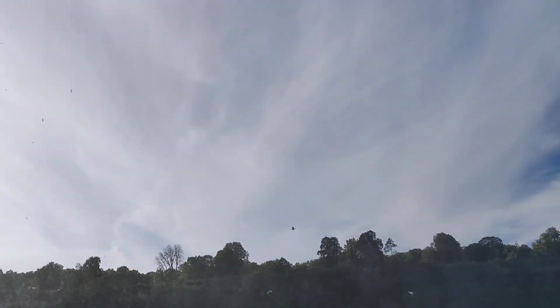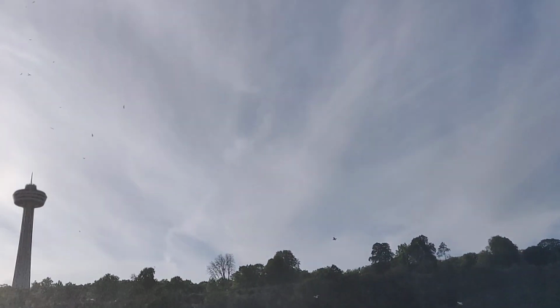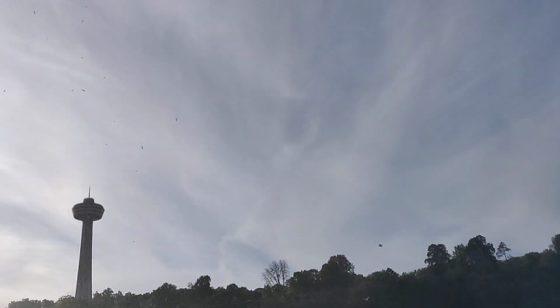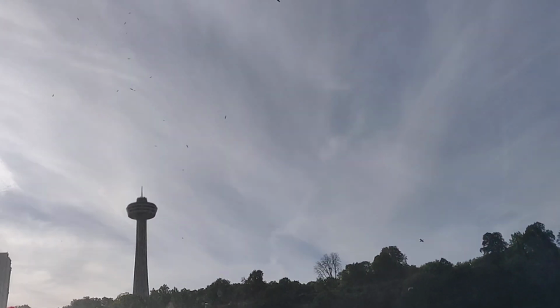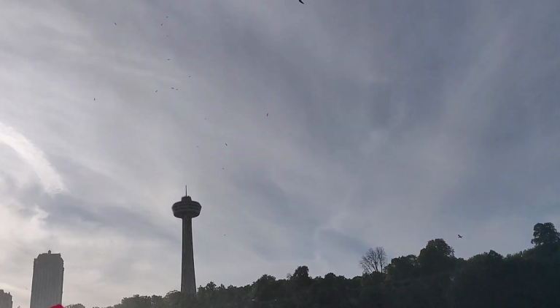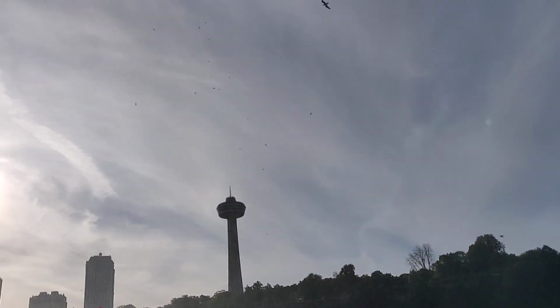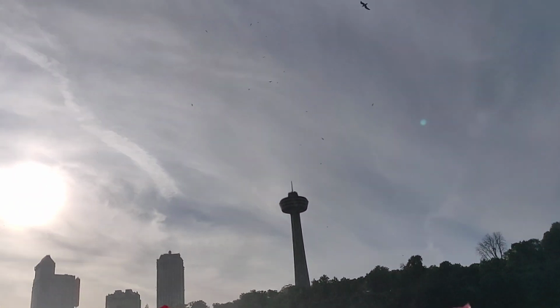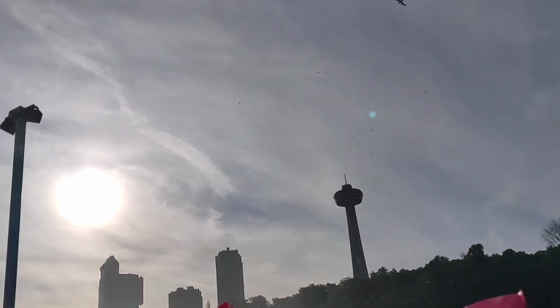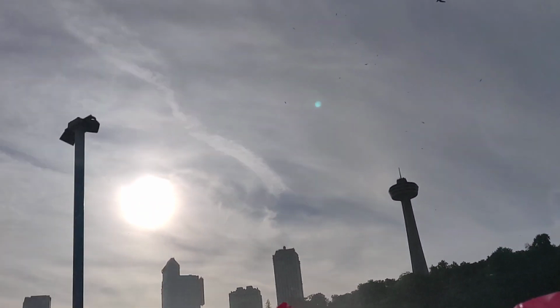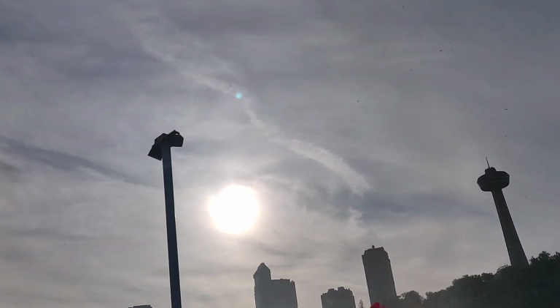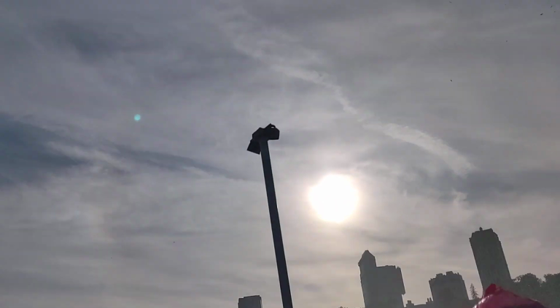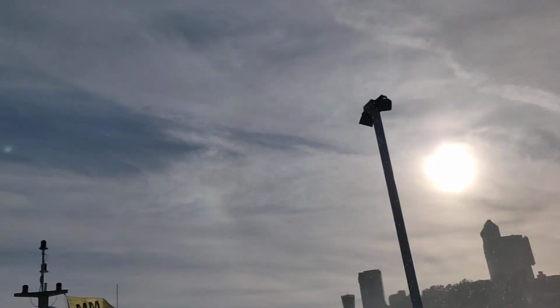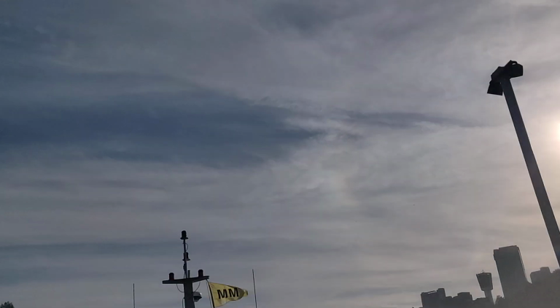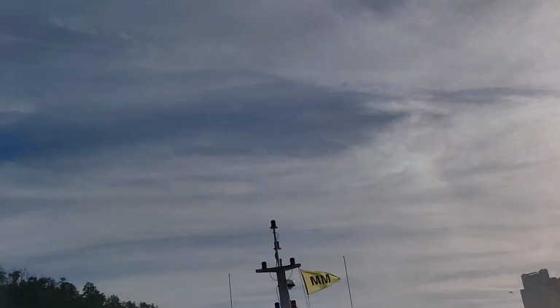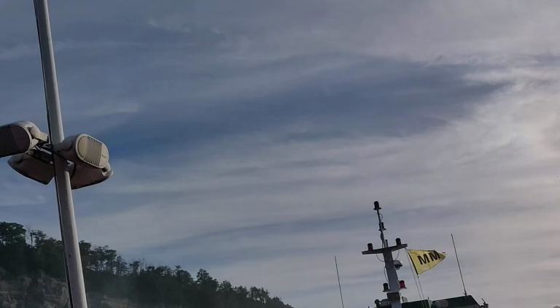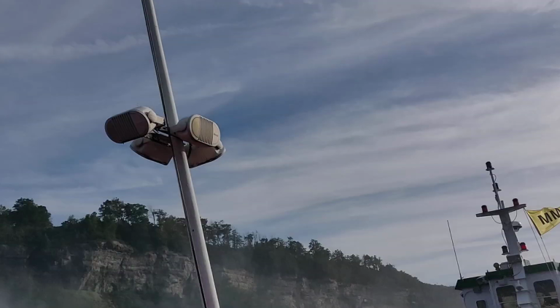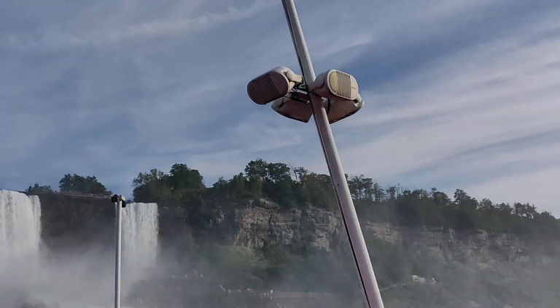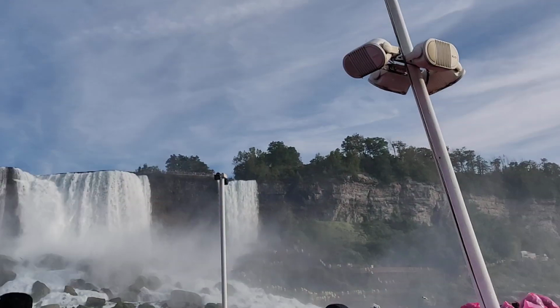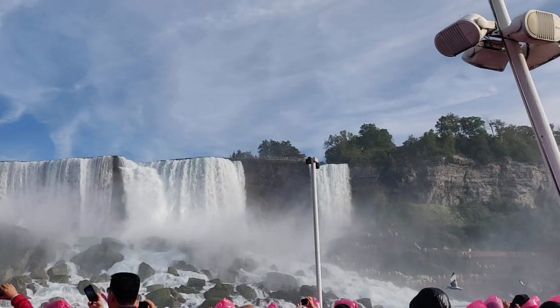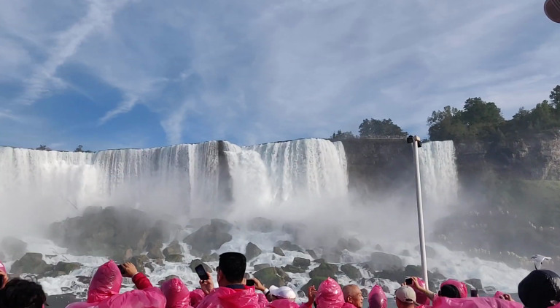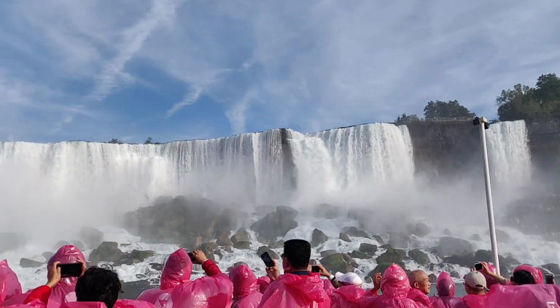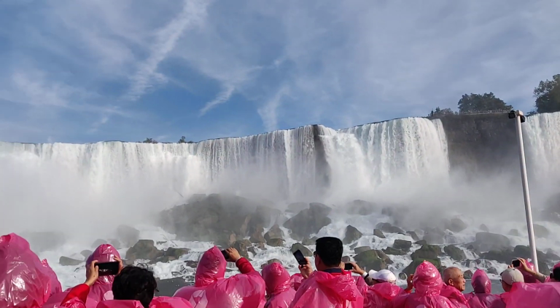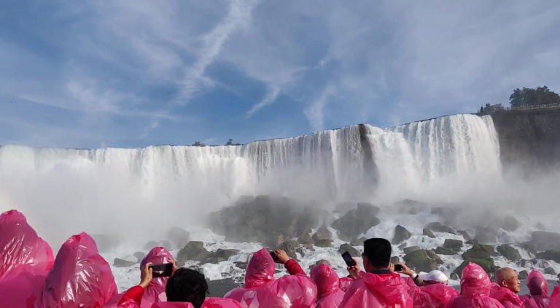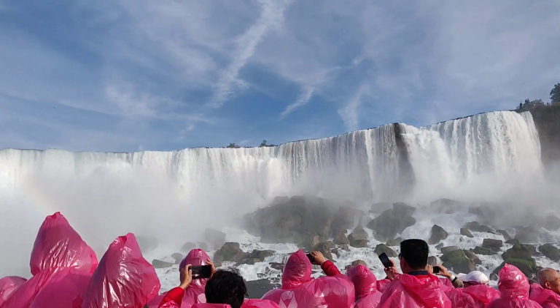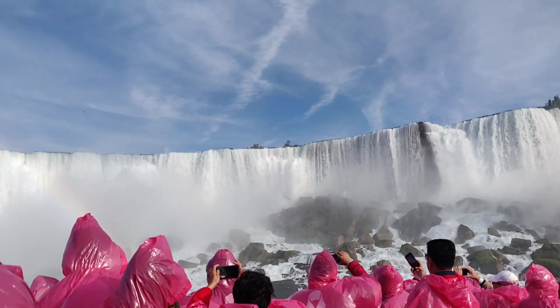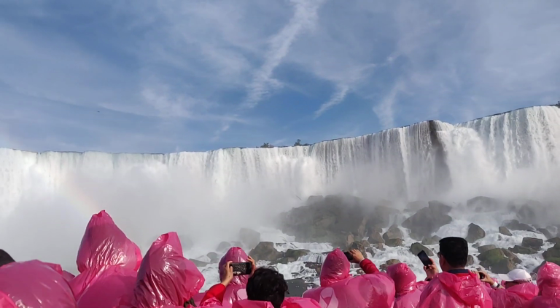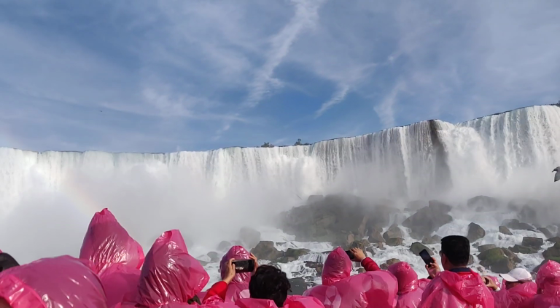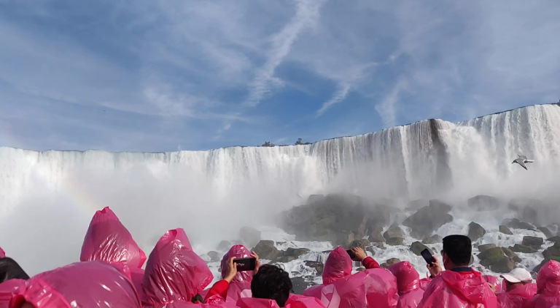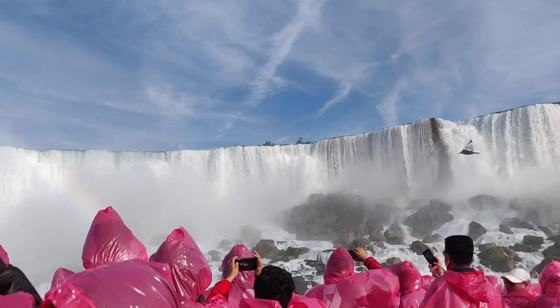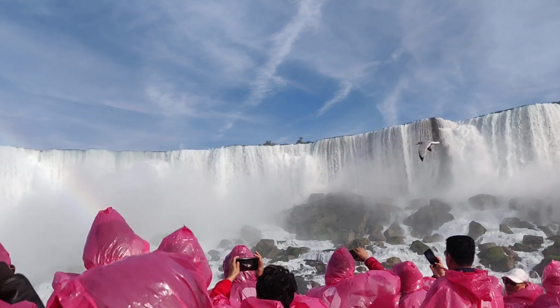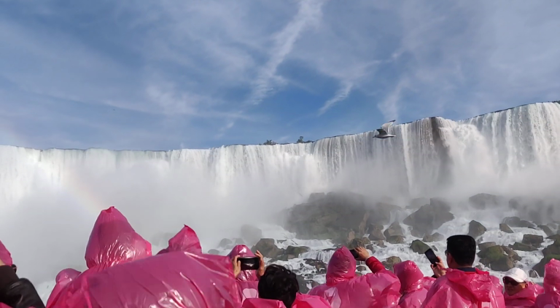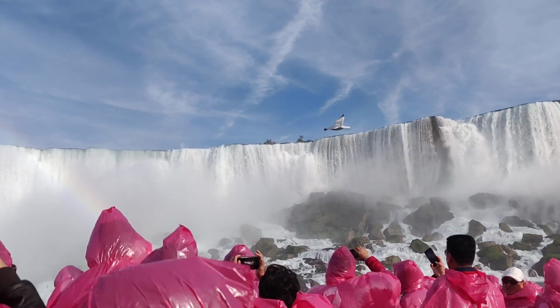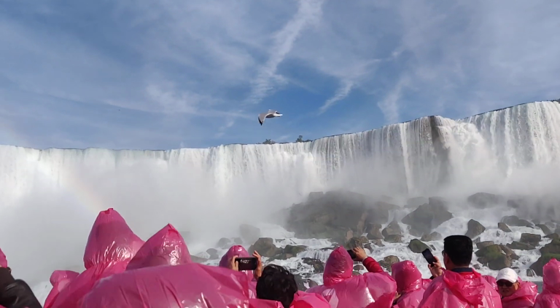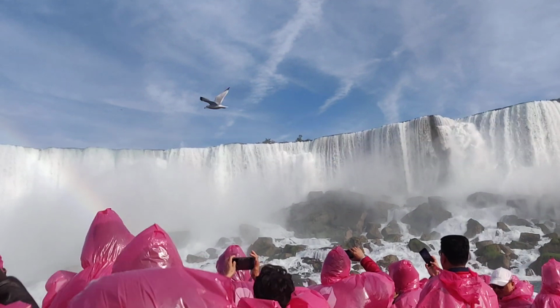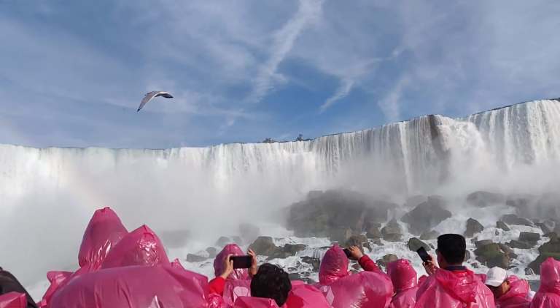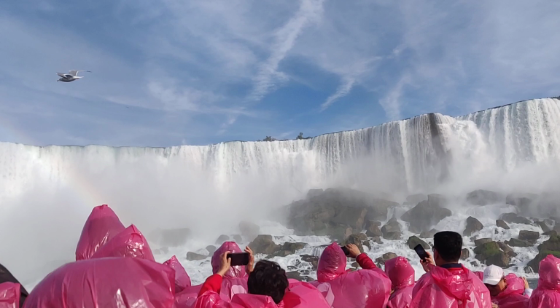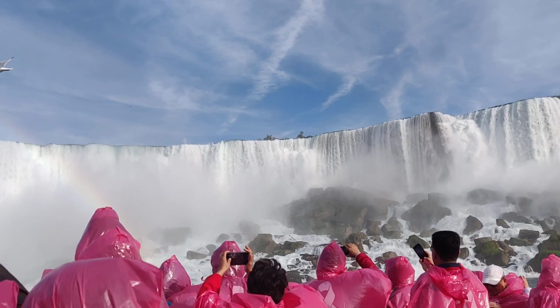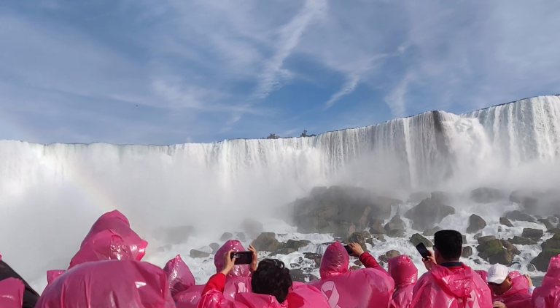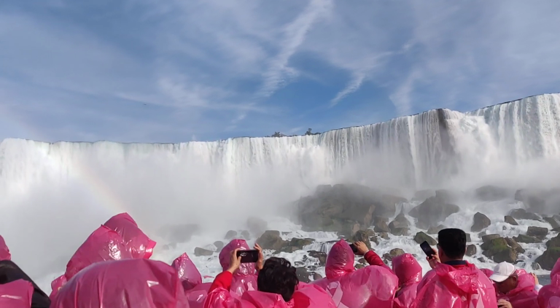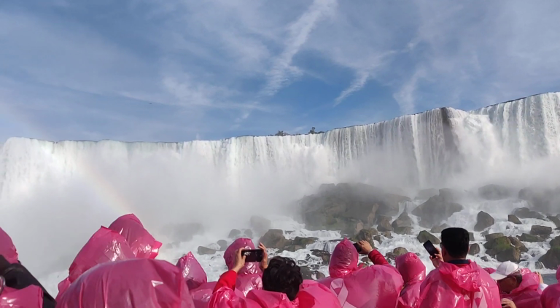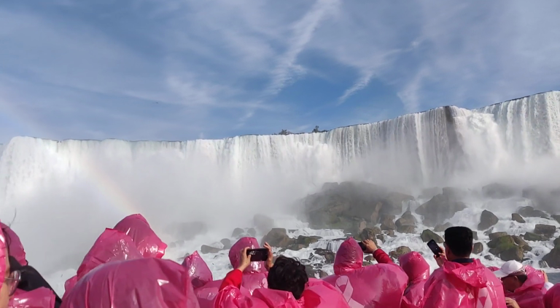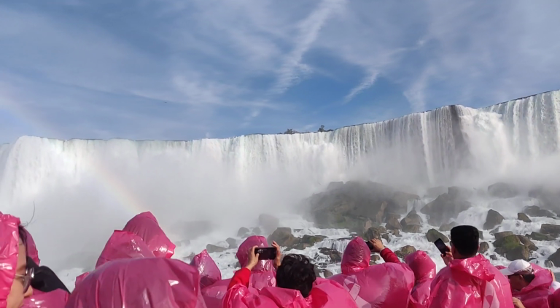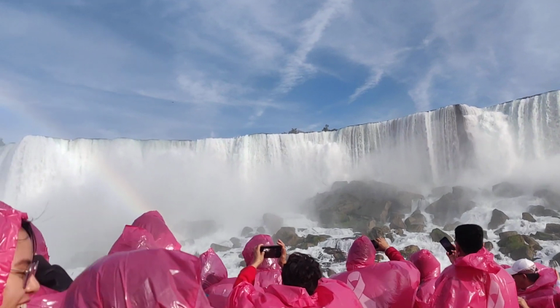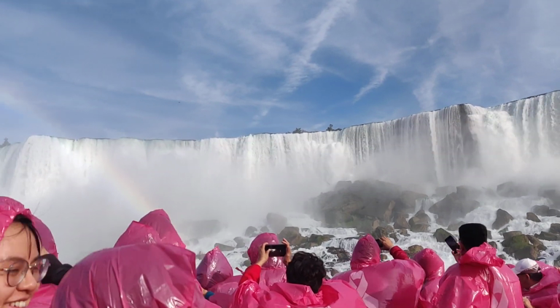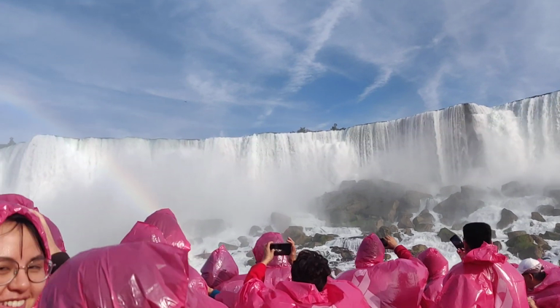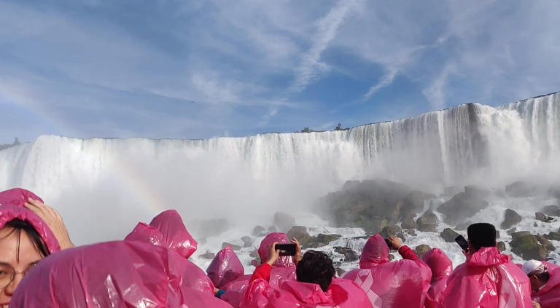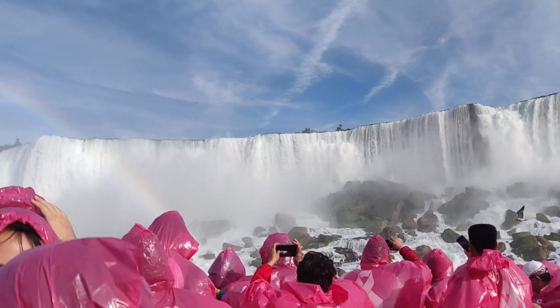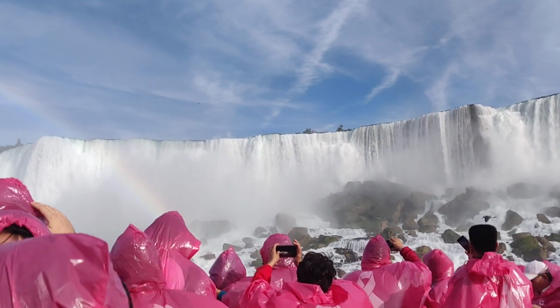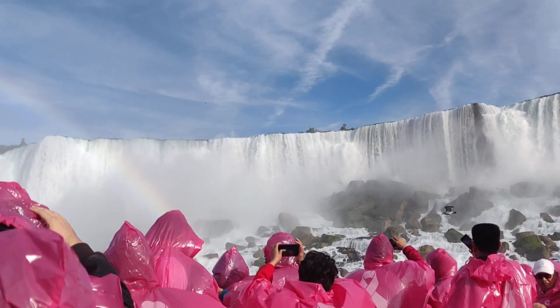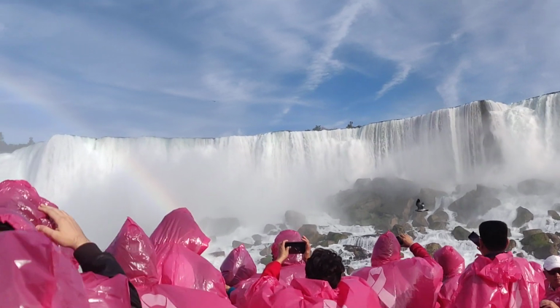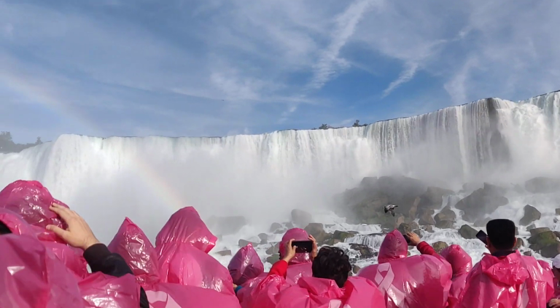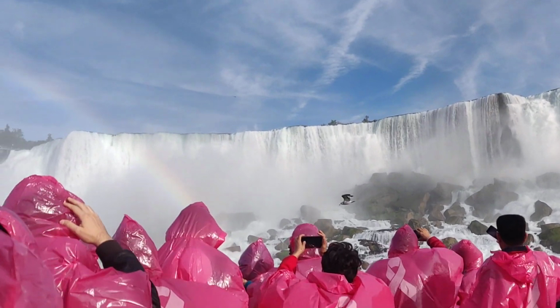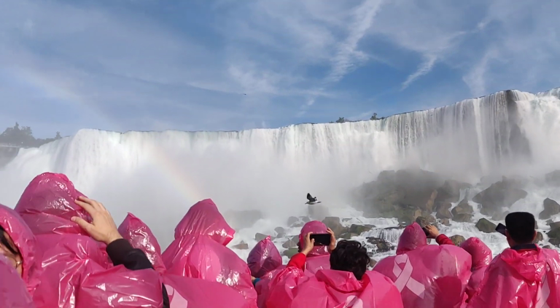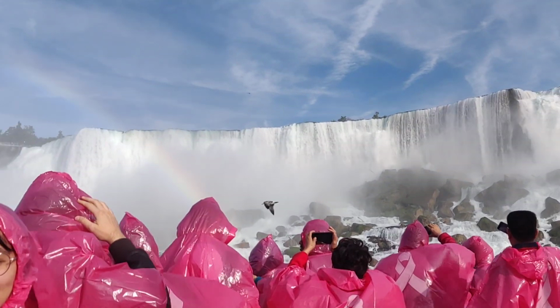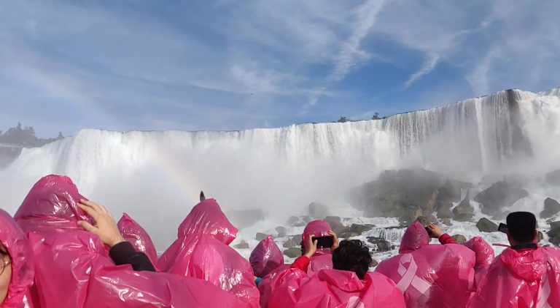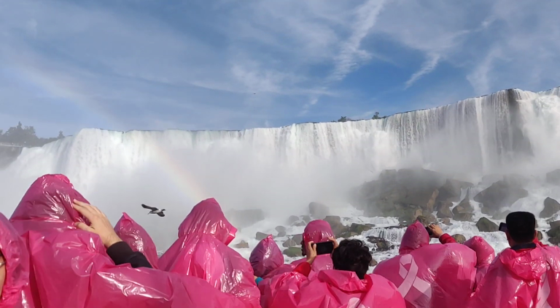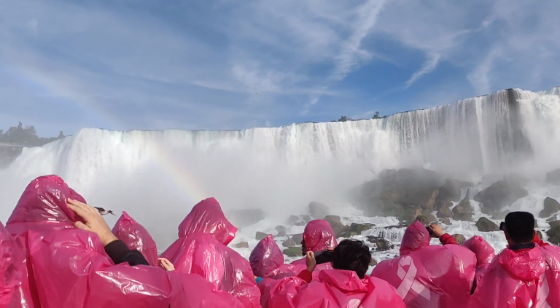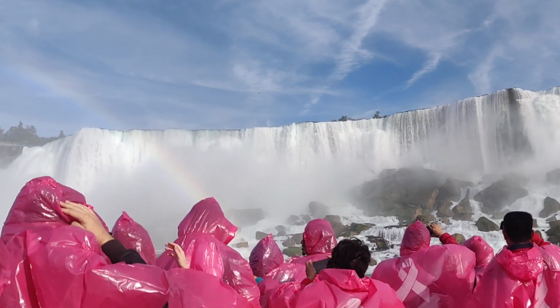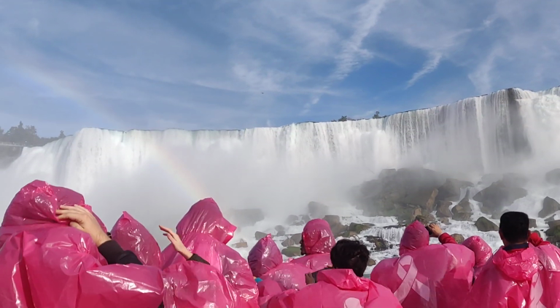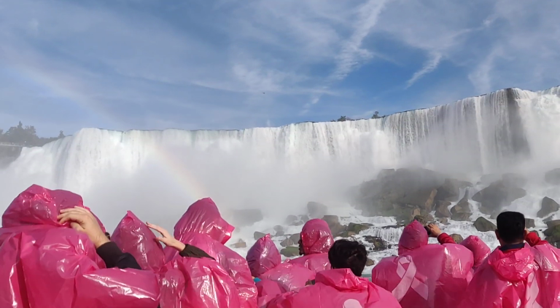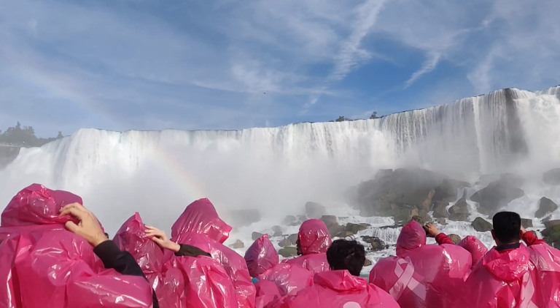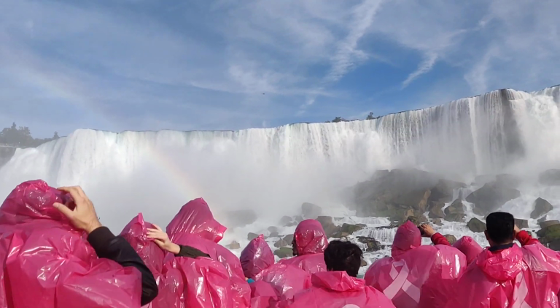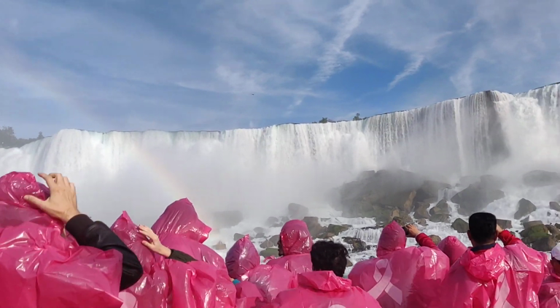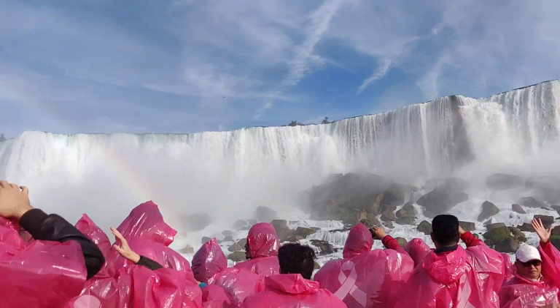Canada side and this is the US side — the beauty of nature, wow.